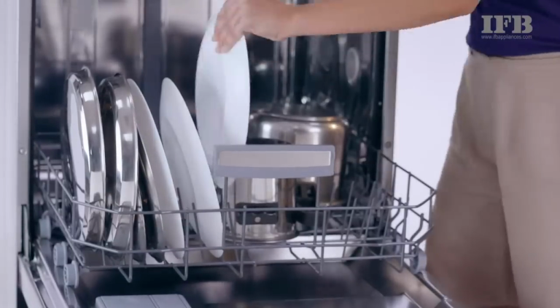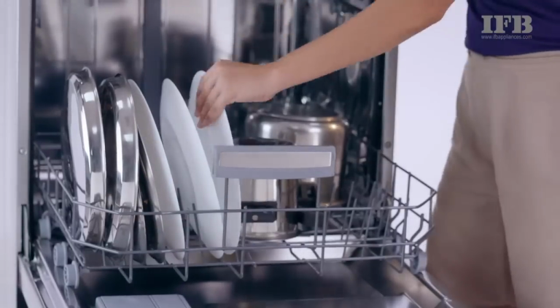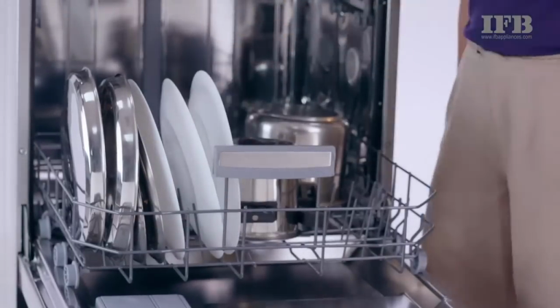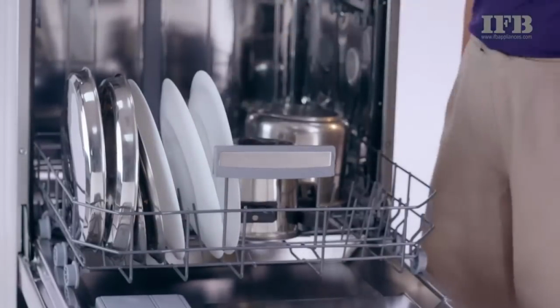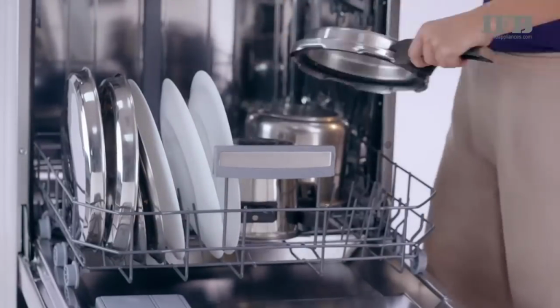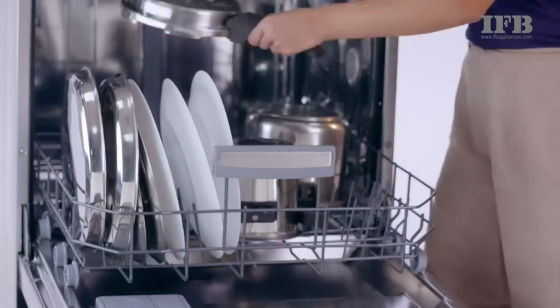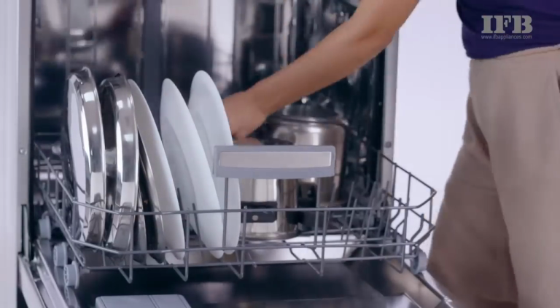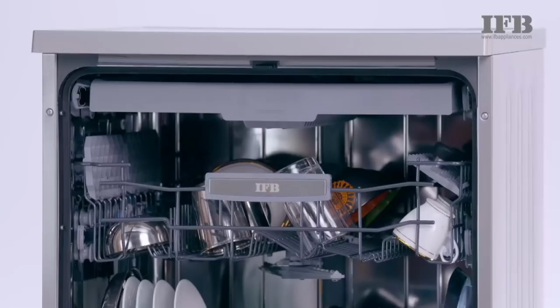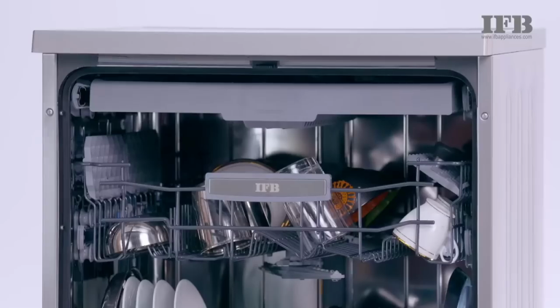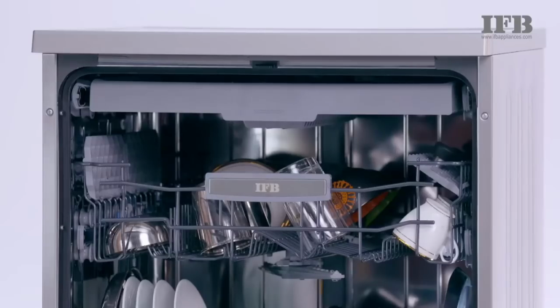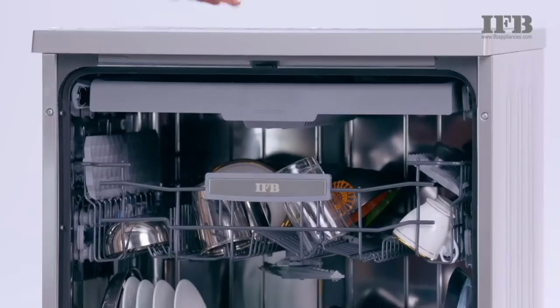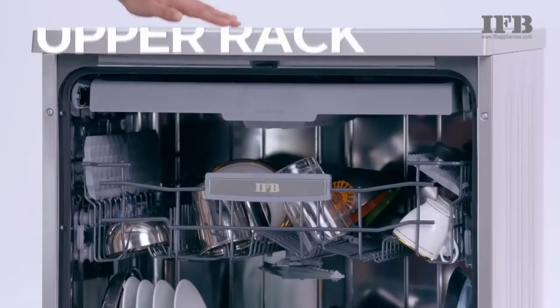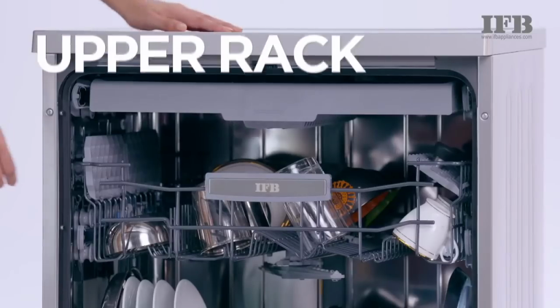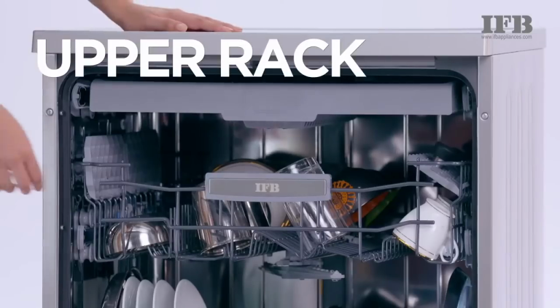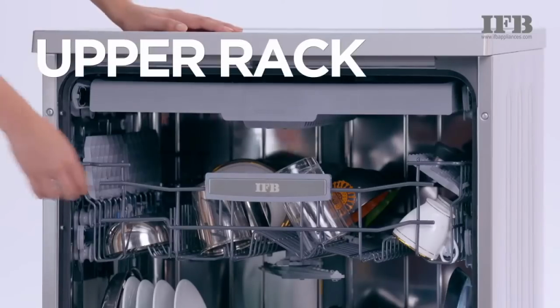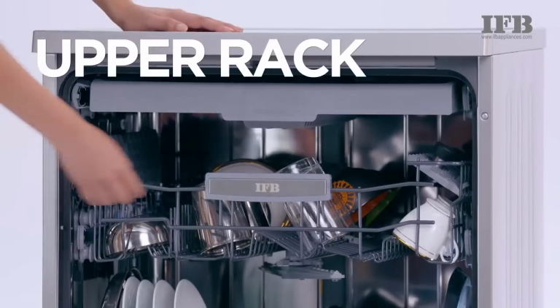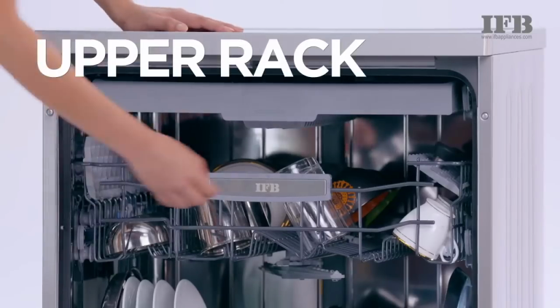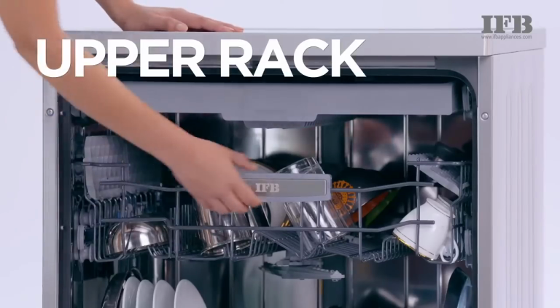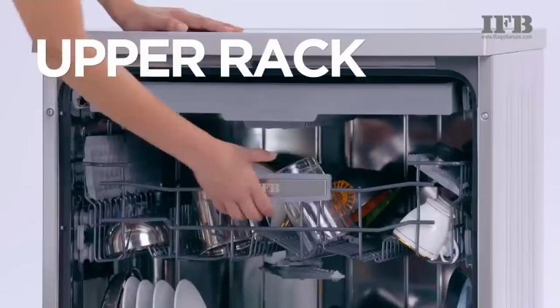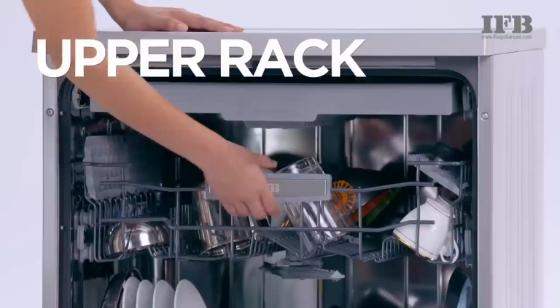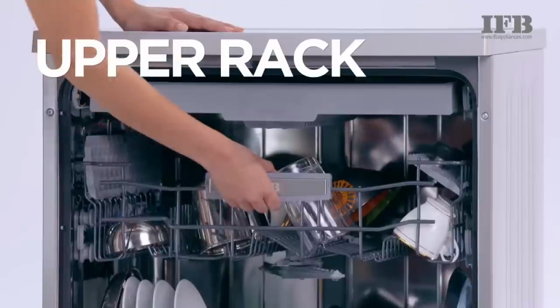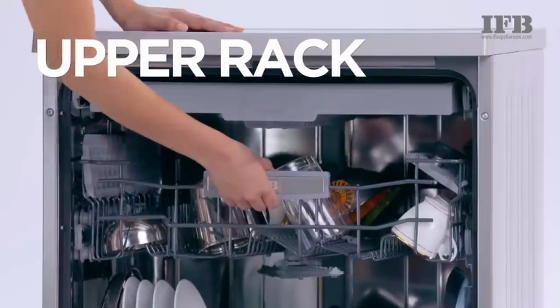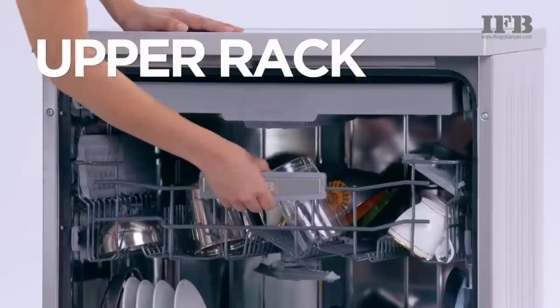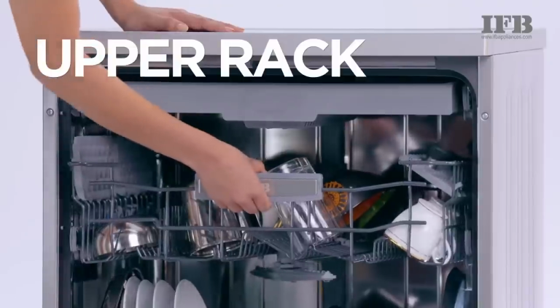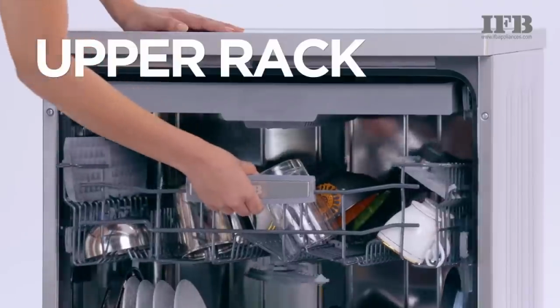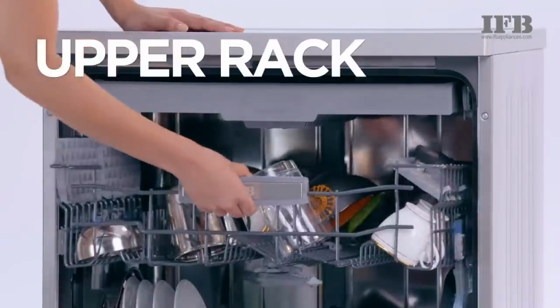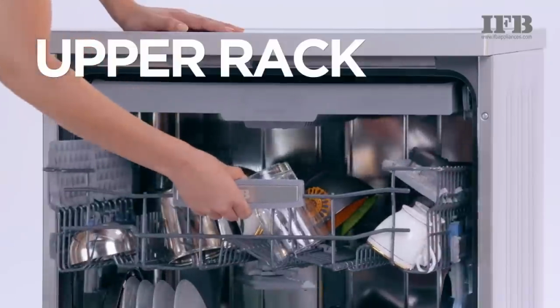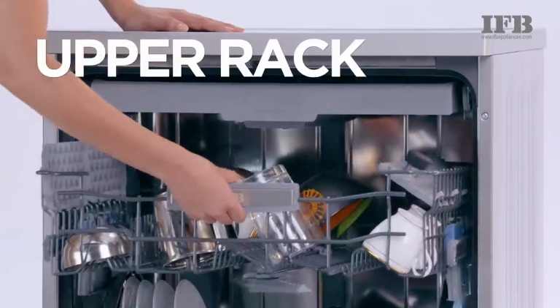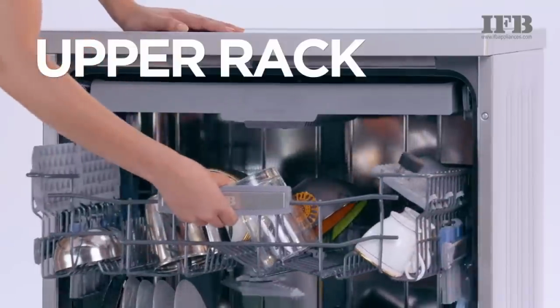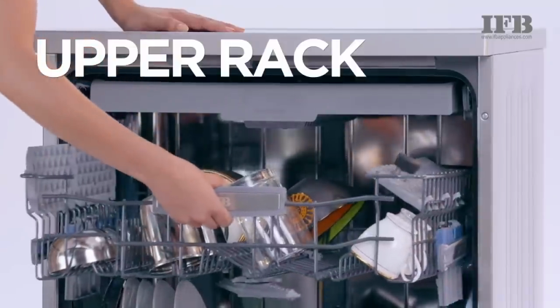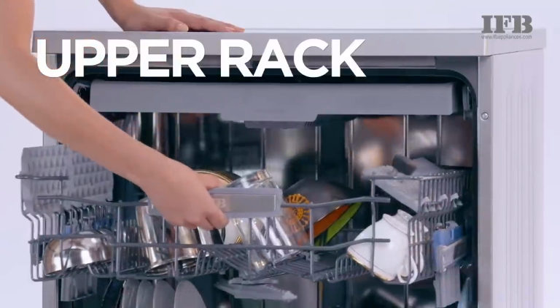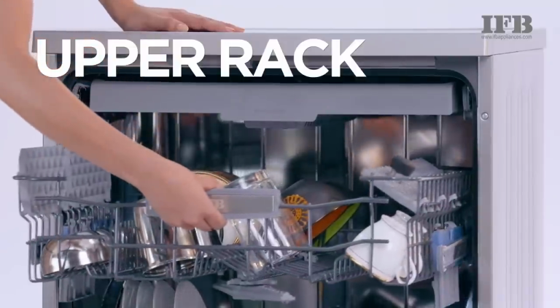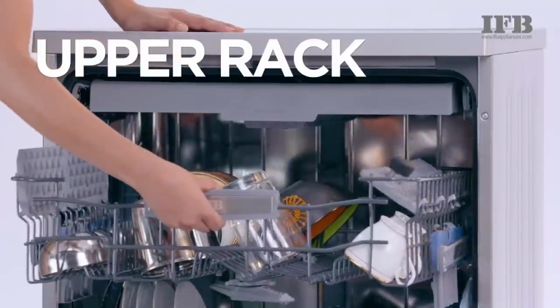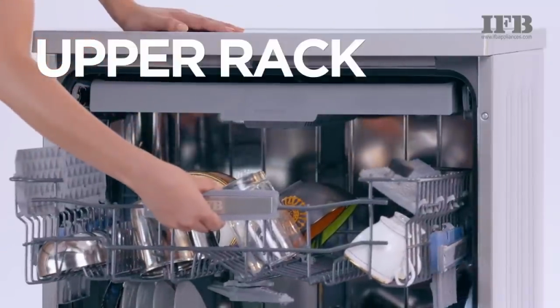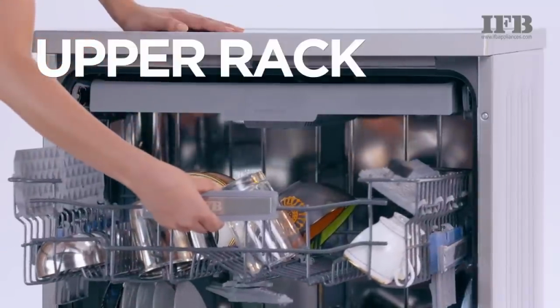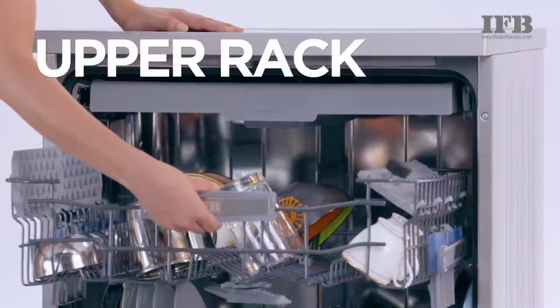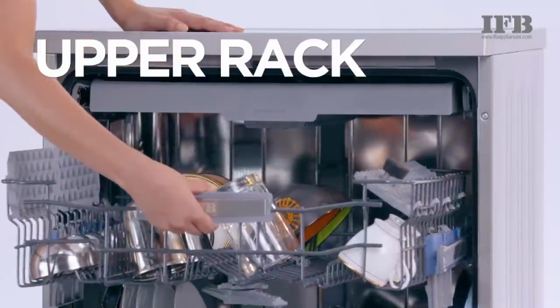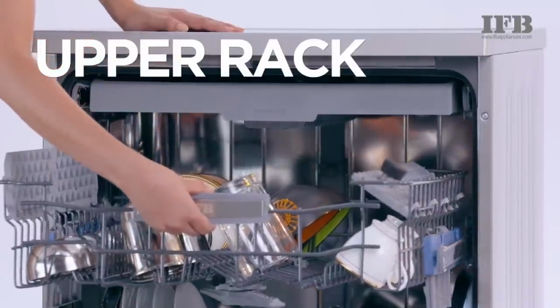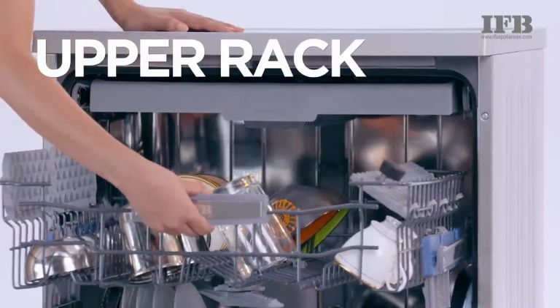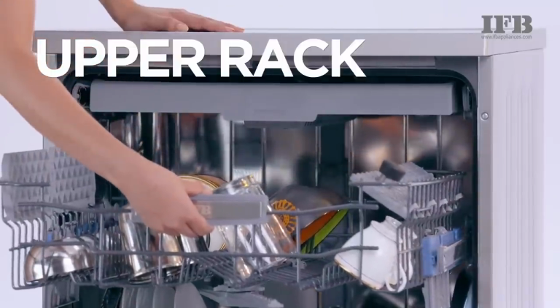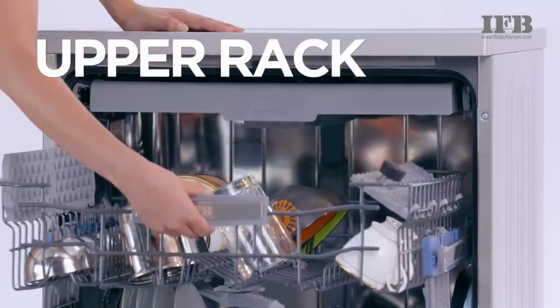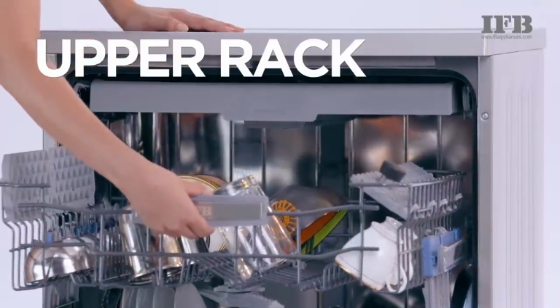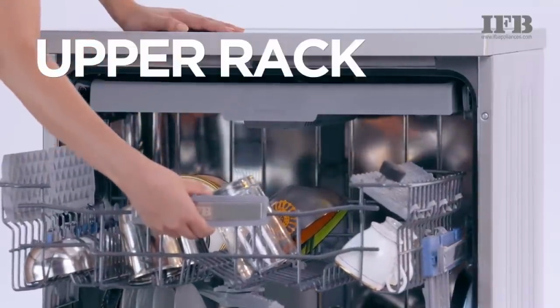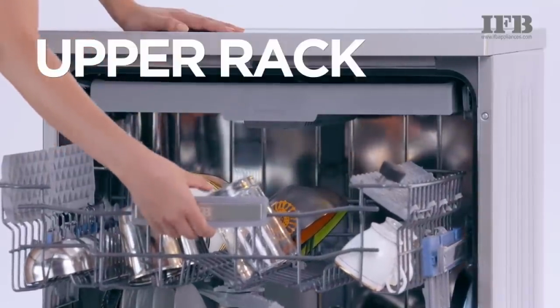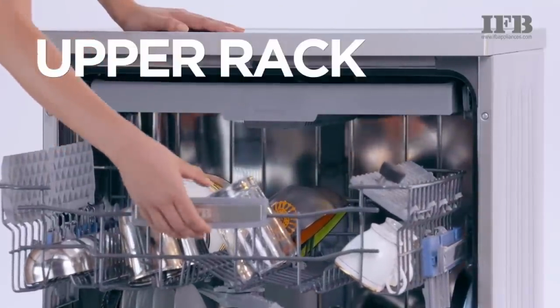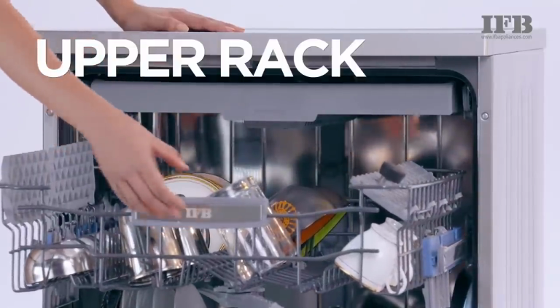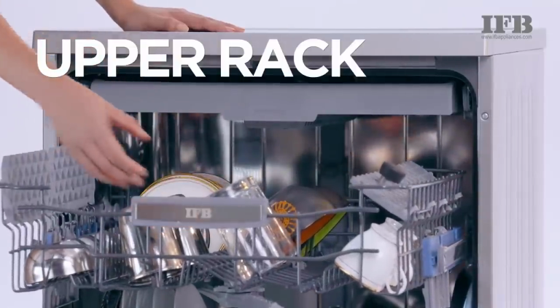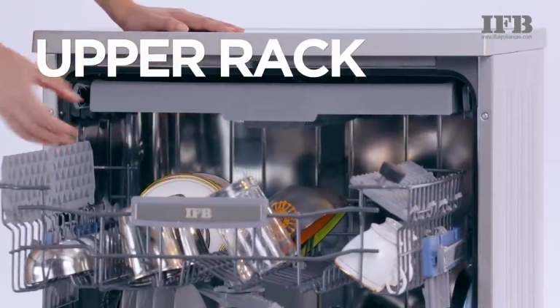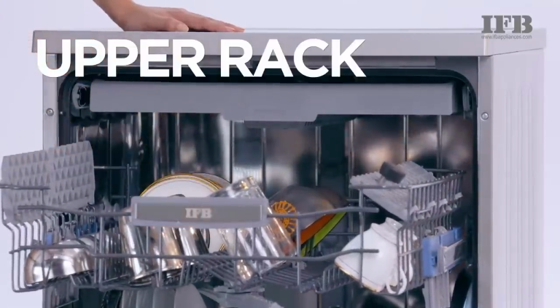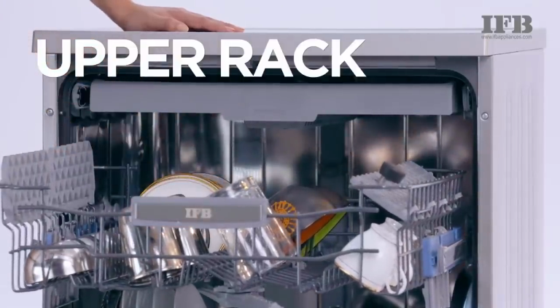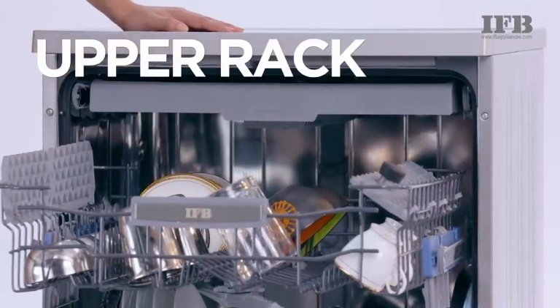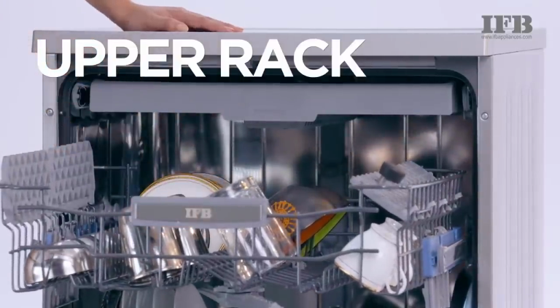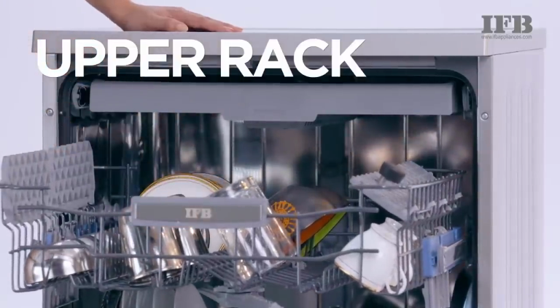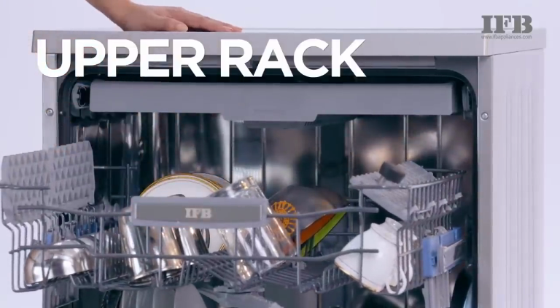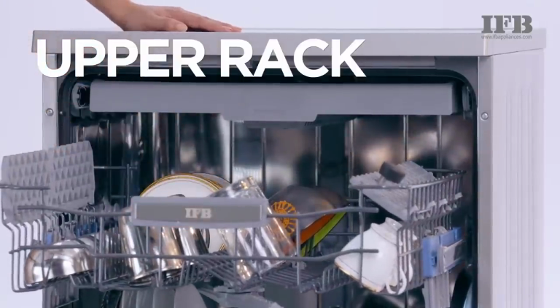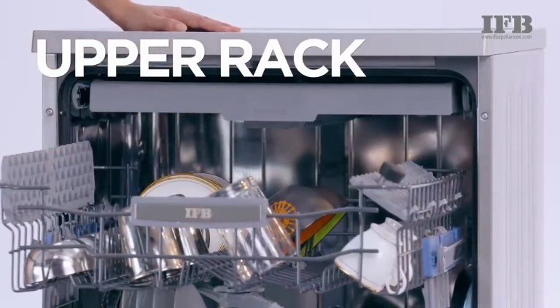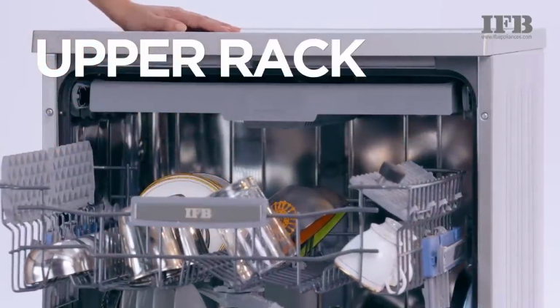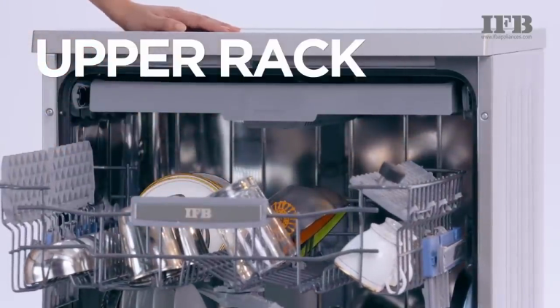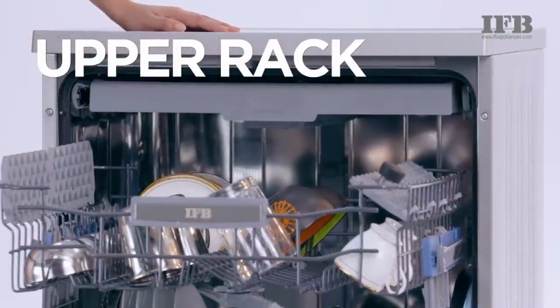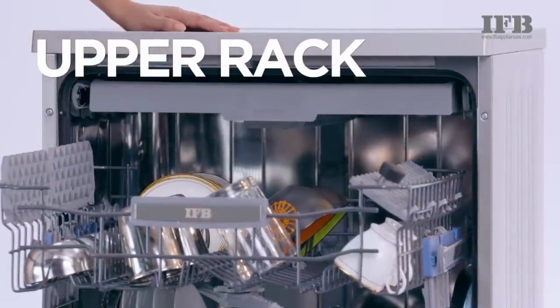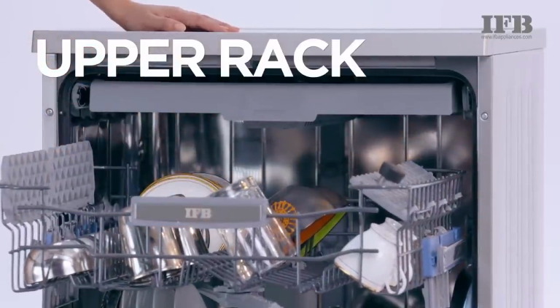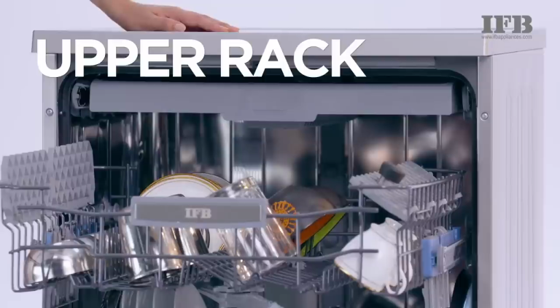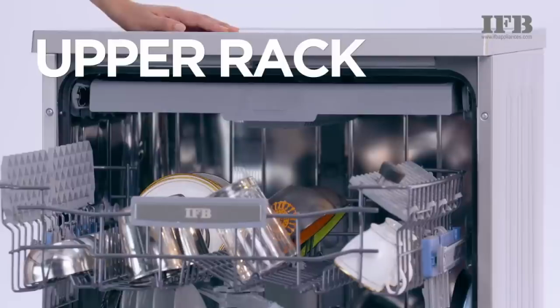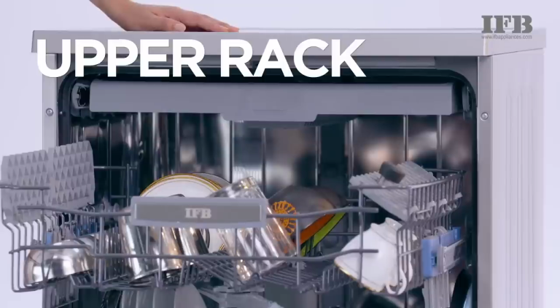Also make sure if you have stained or burnt your vessels then they need to be scrubbed before placing in a dishwasher. The upper rack cutlery basket is meant for quarter plates, glasses, bowls, knives and spoons.